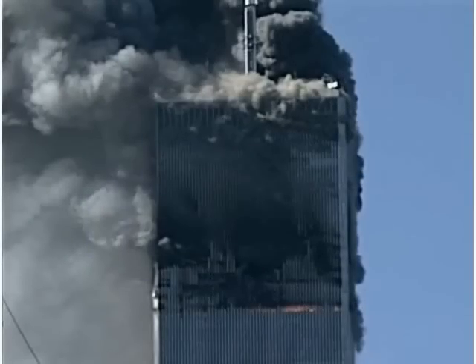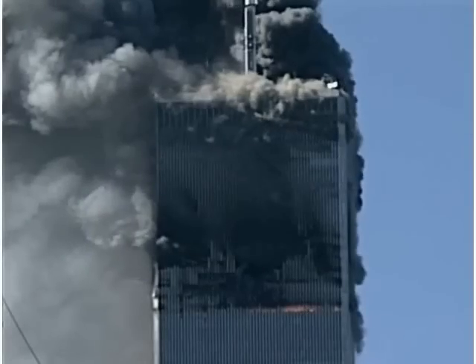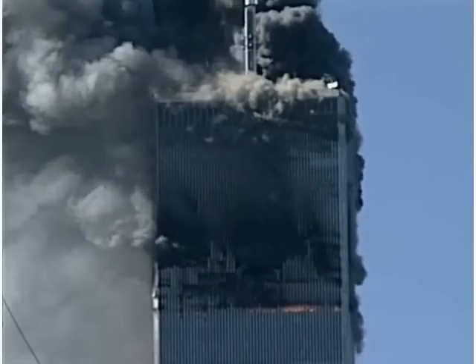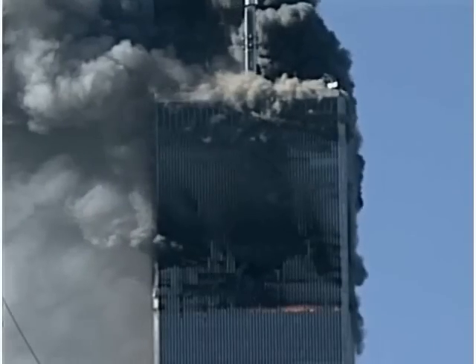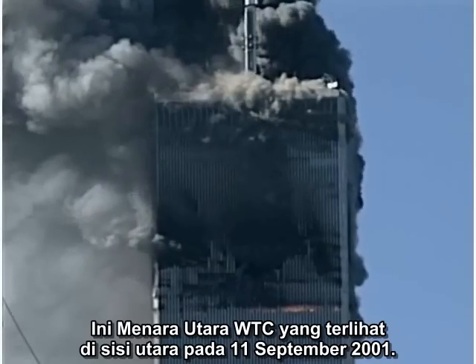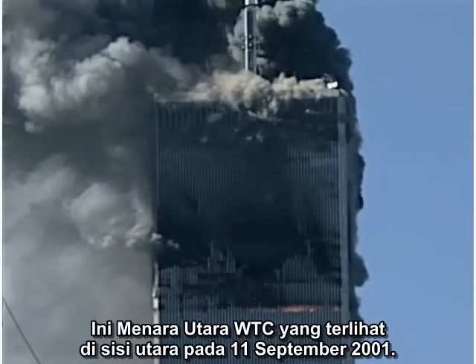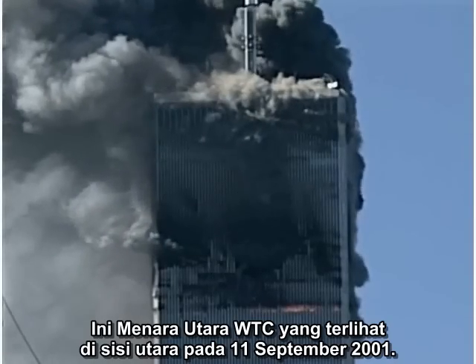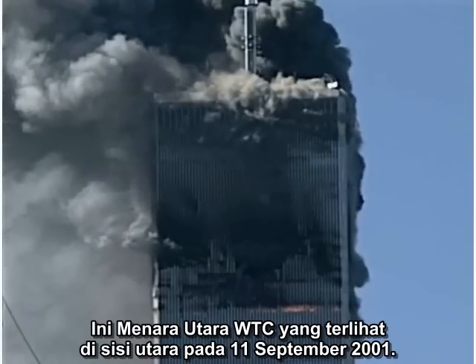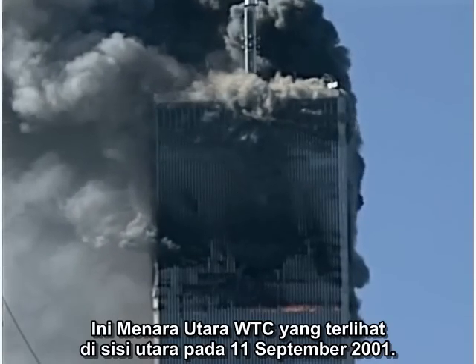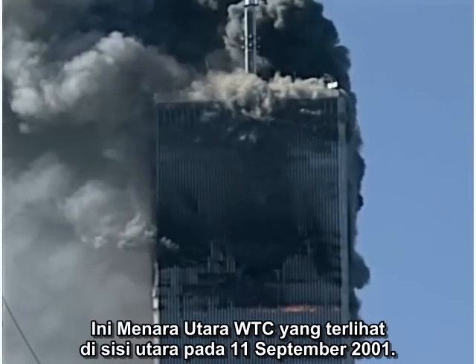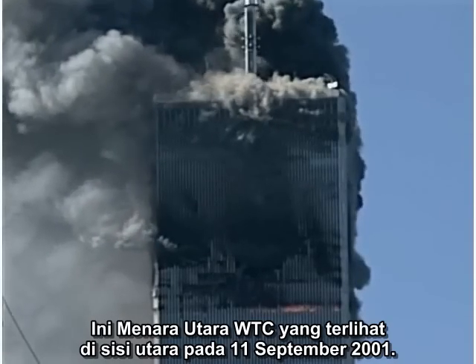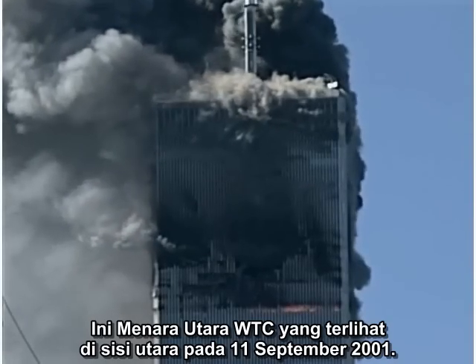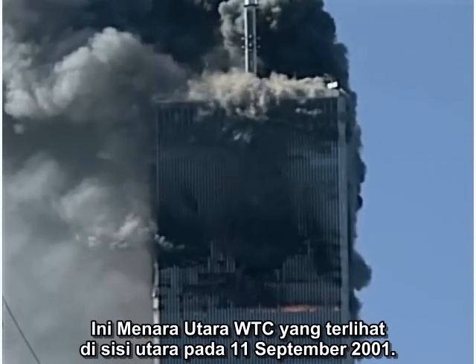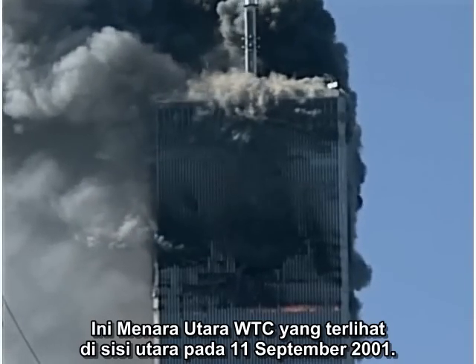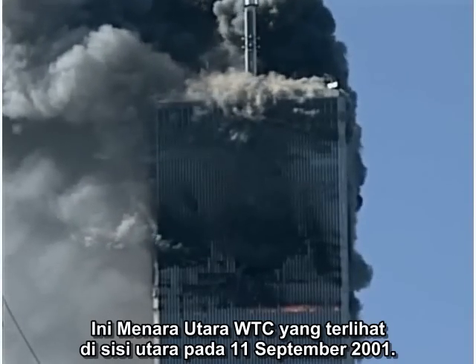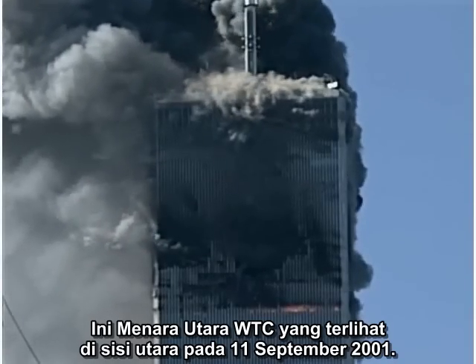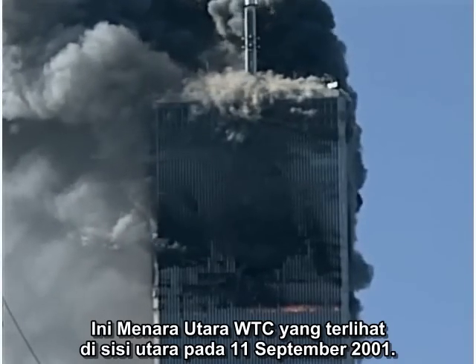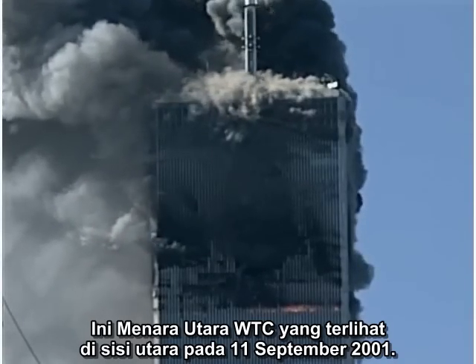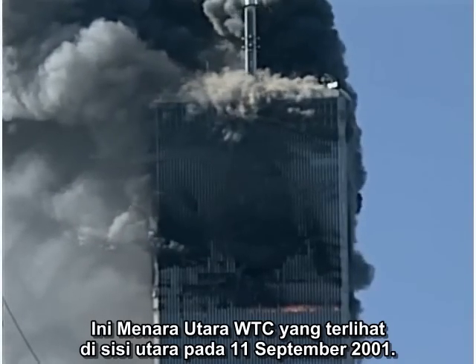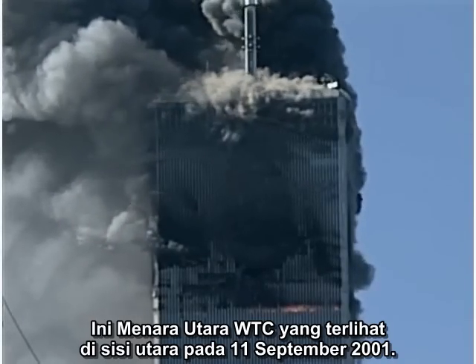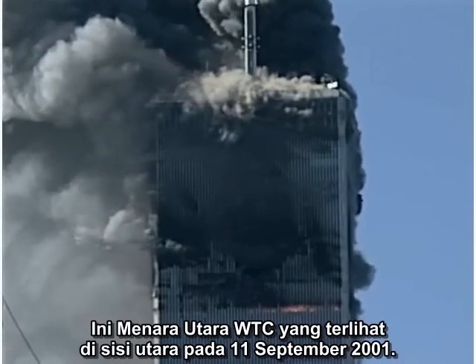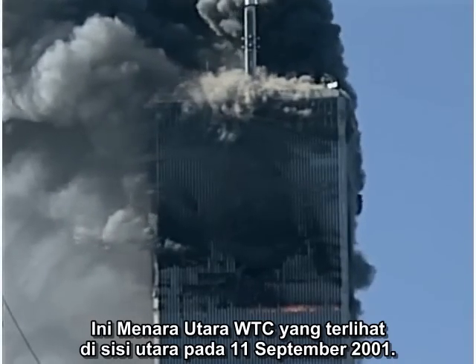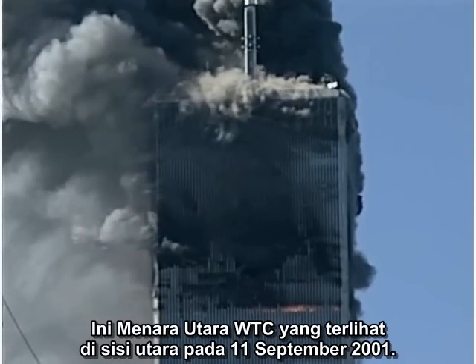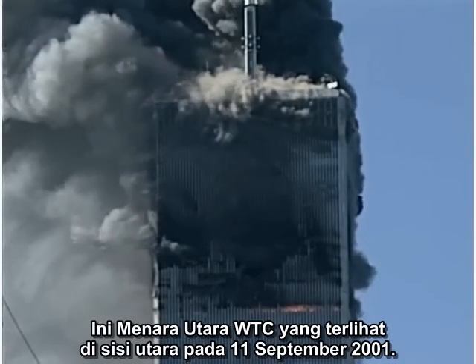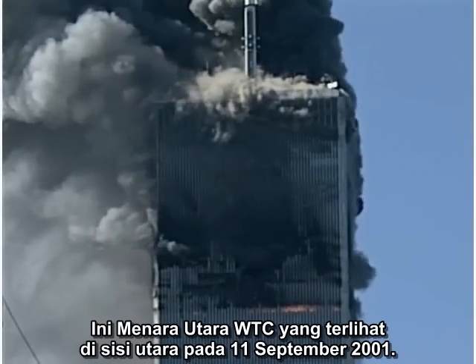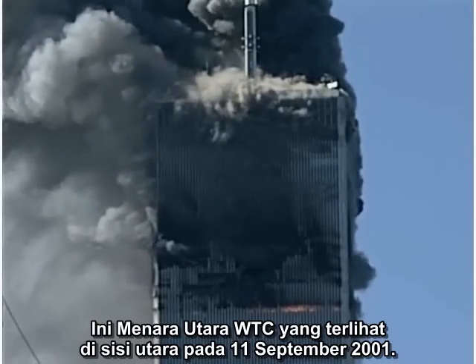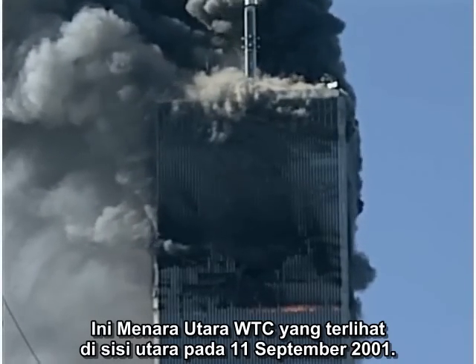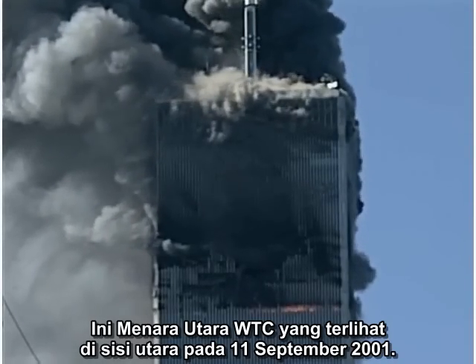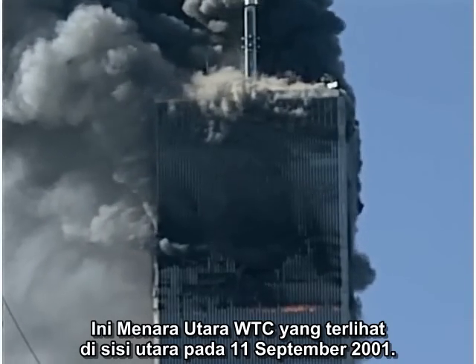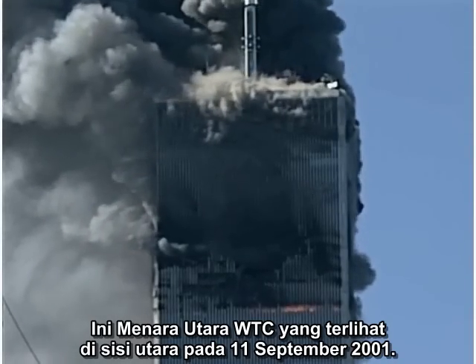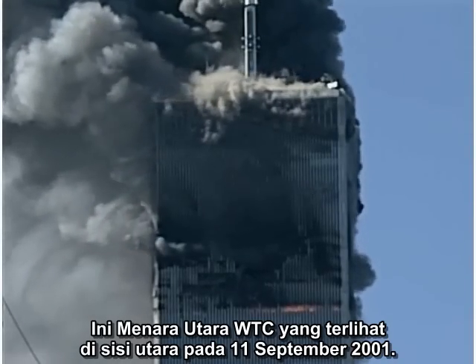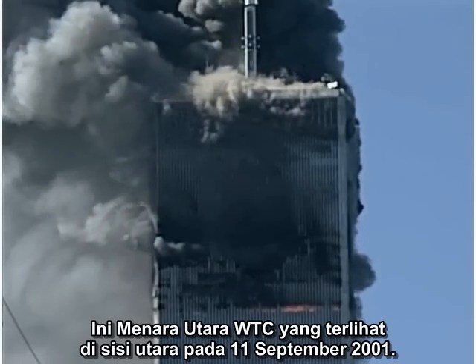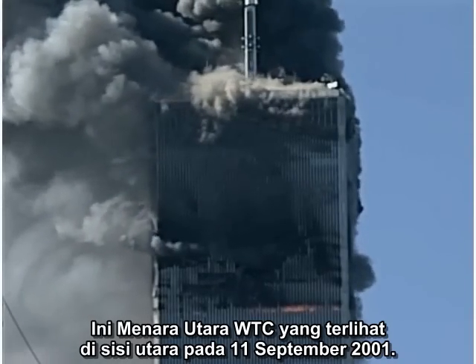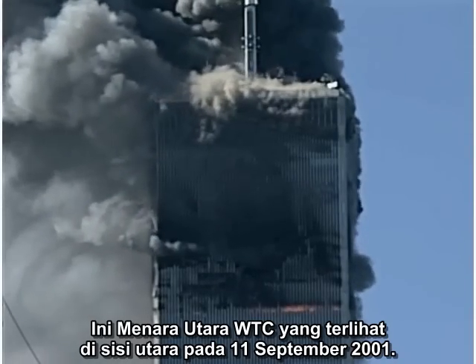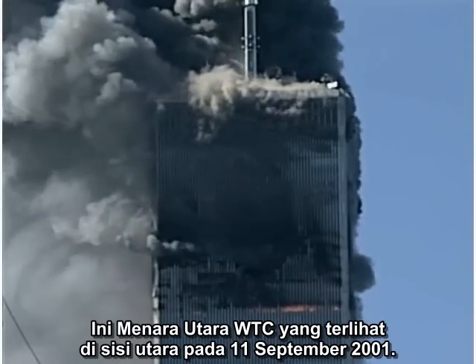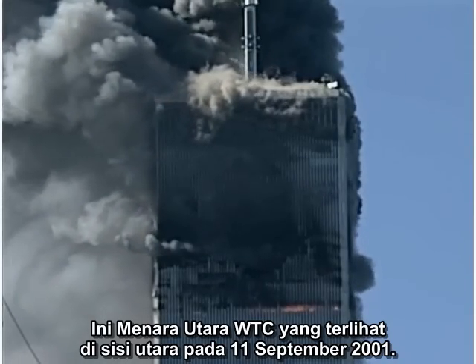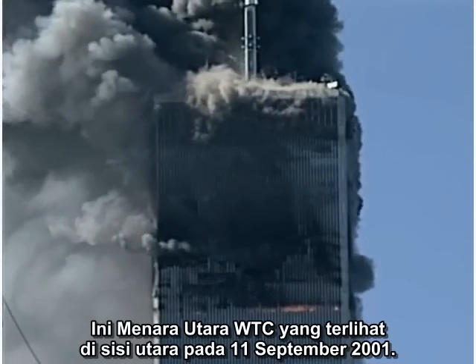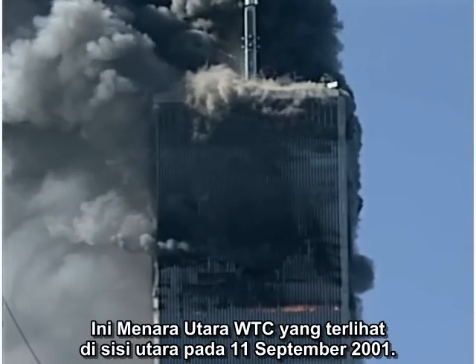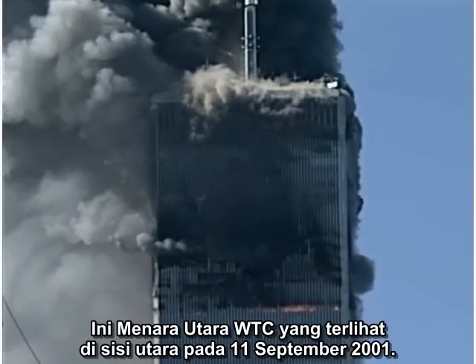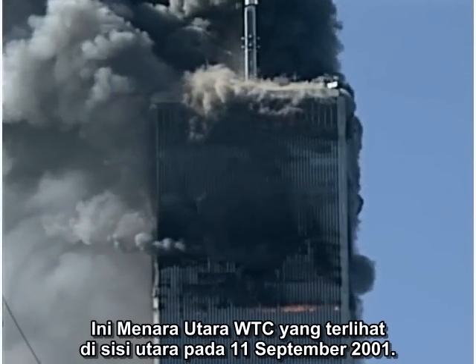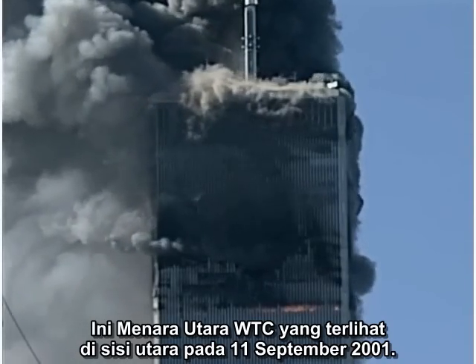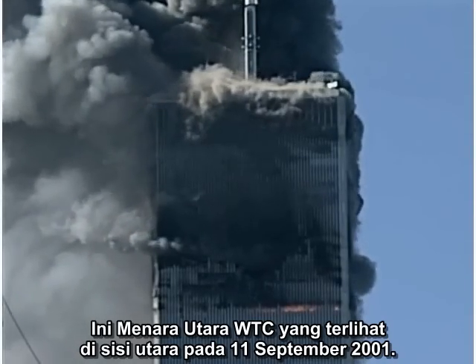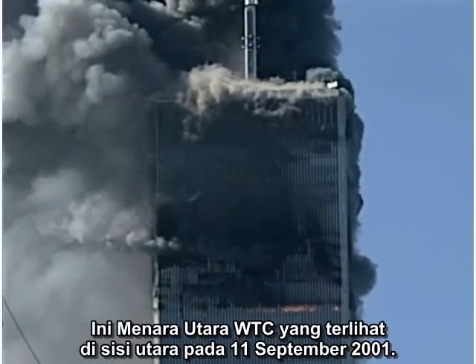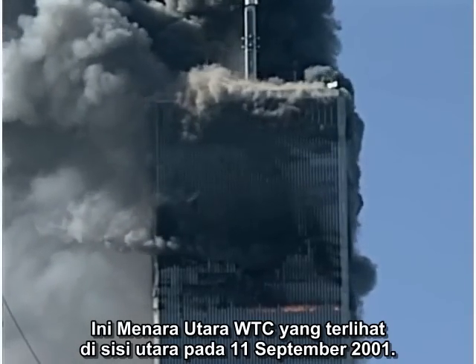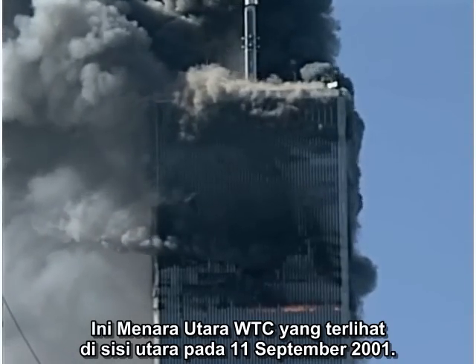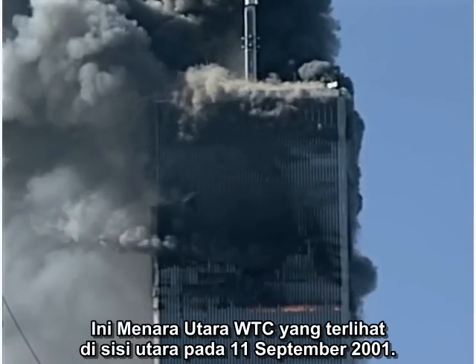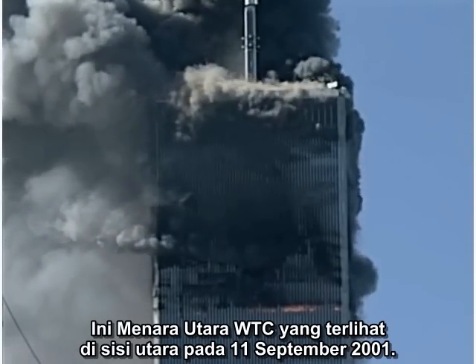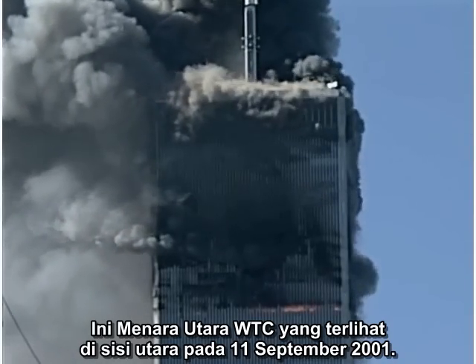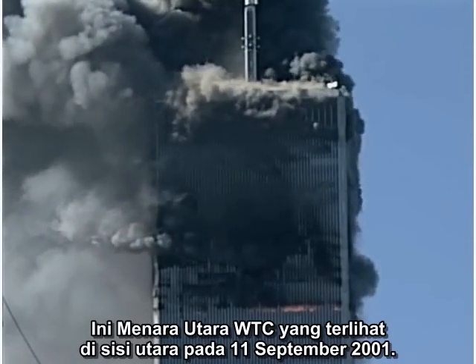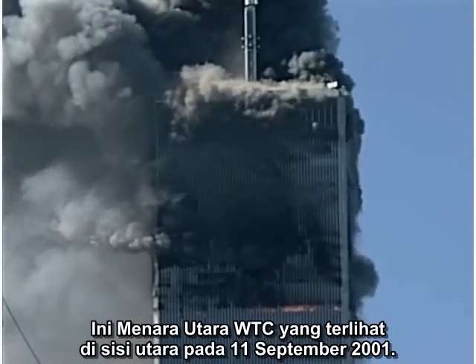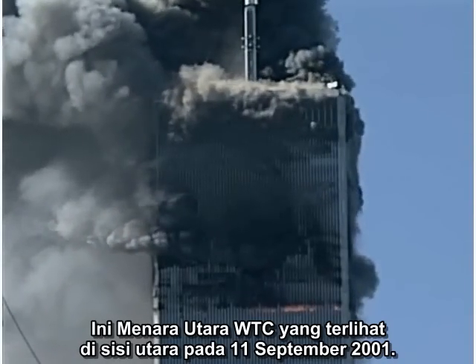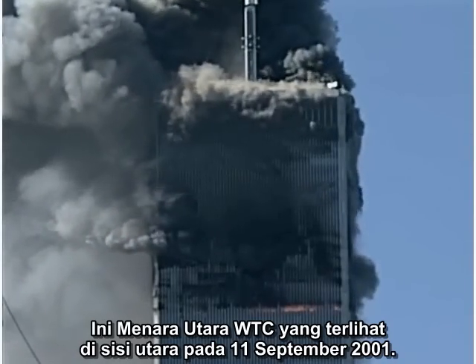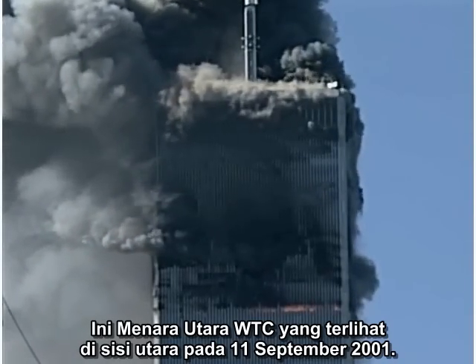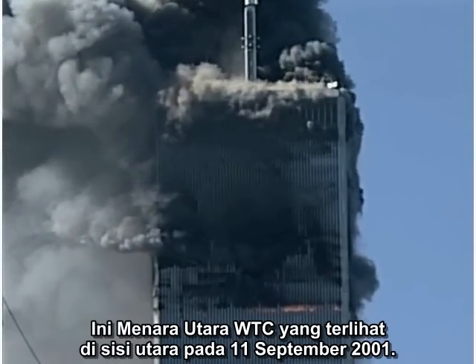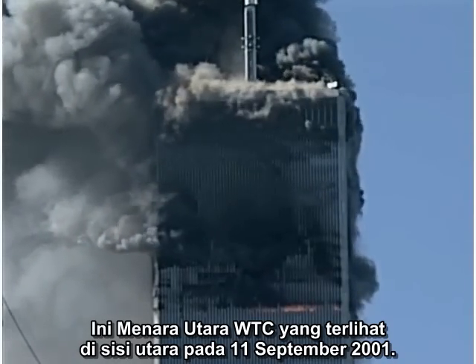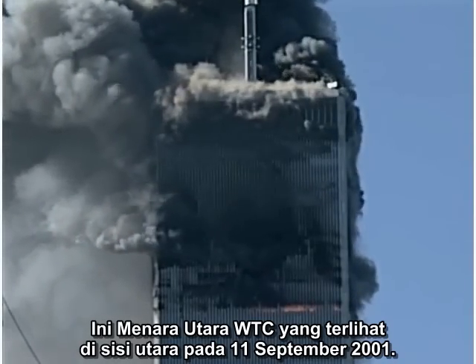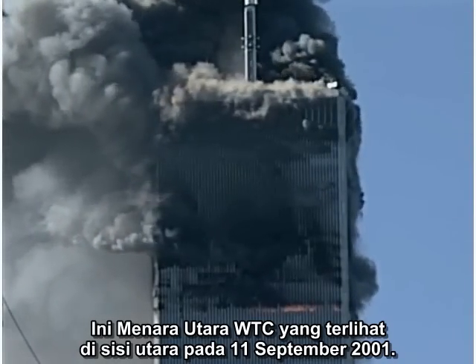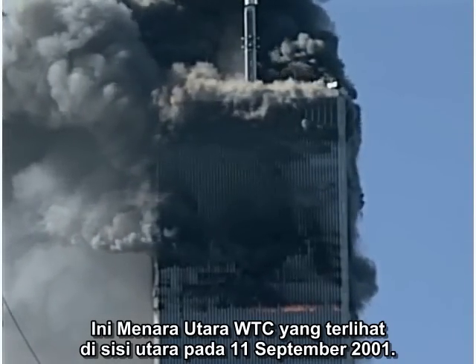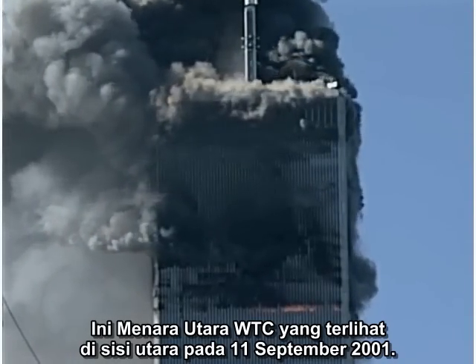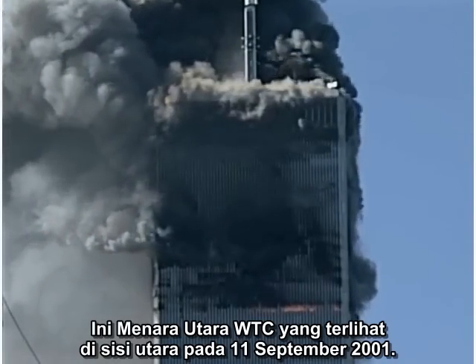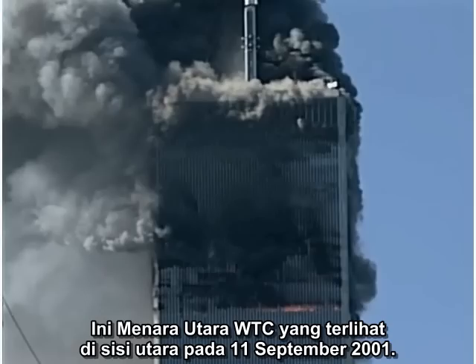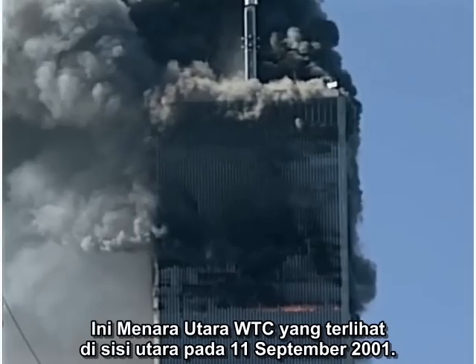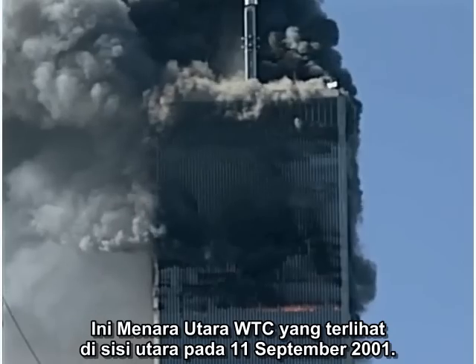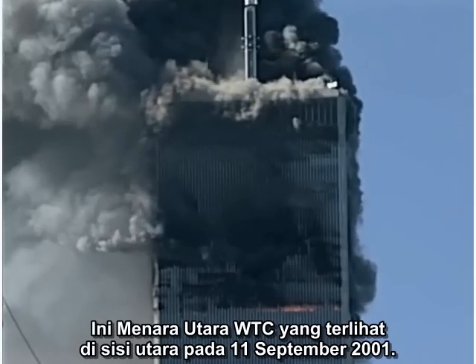This is the North Tower of the World Trade Center, seen from the north side on September 11, 2001.